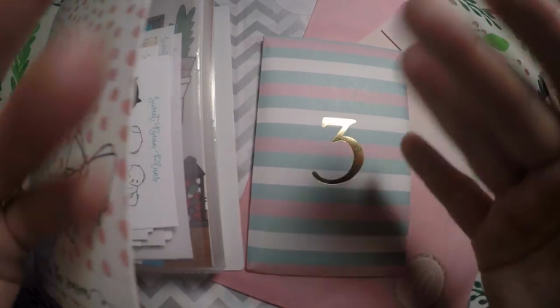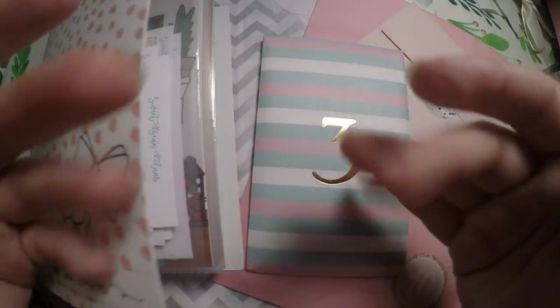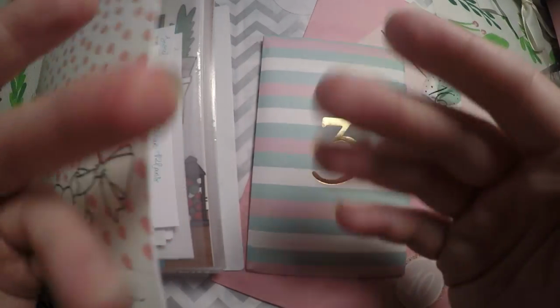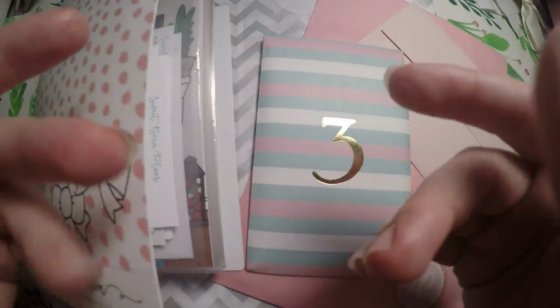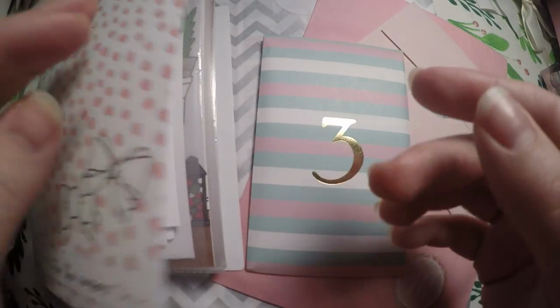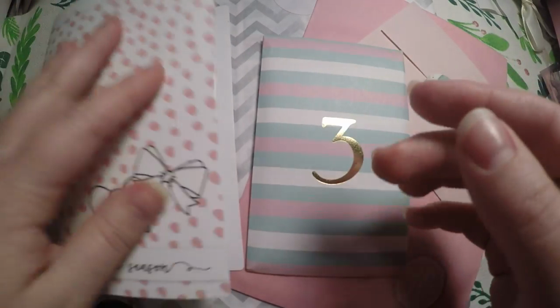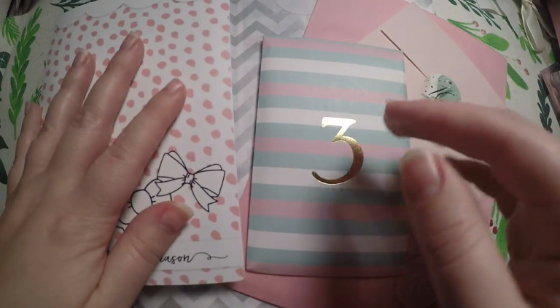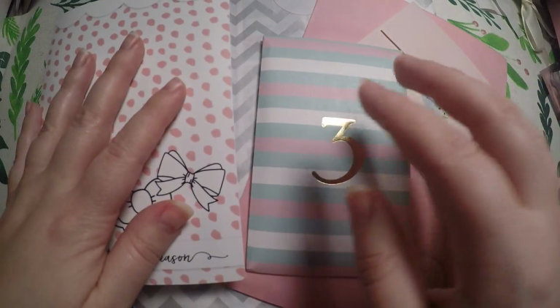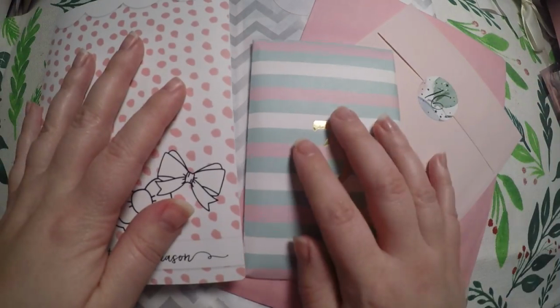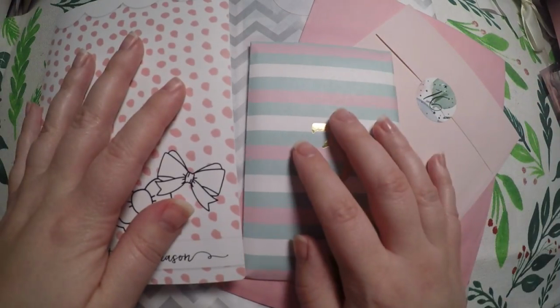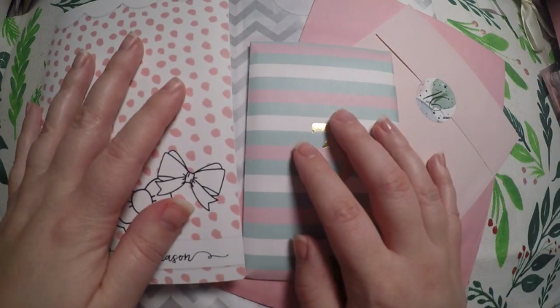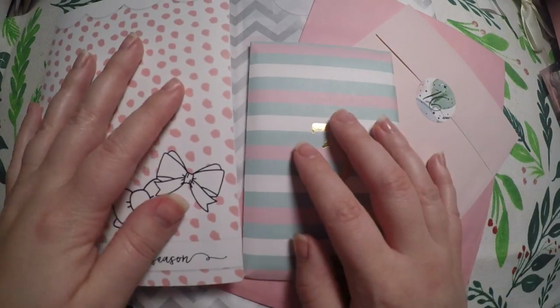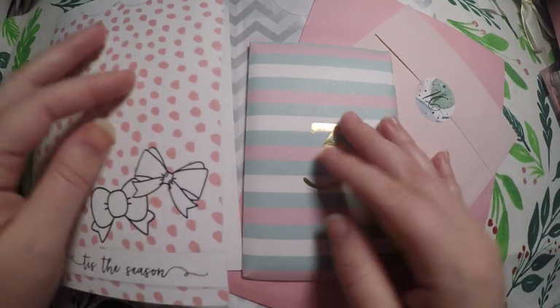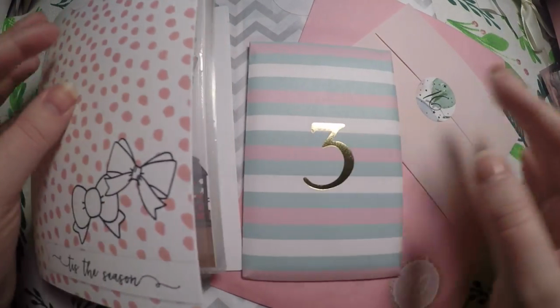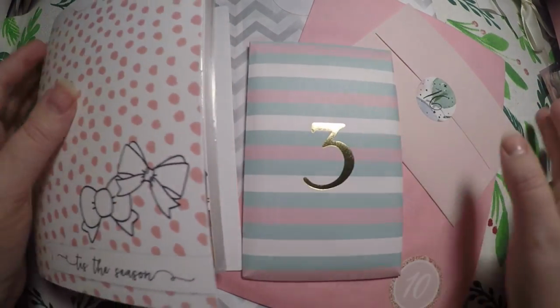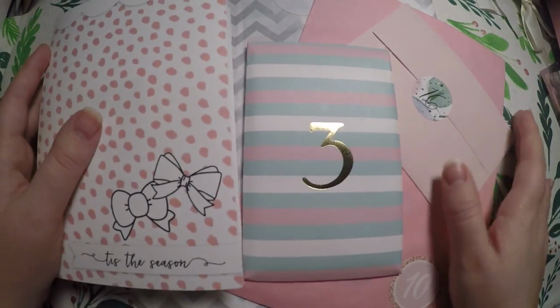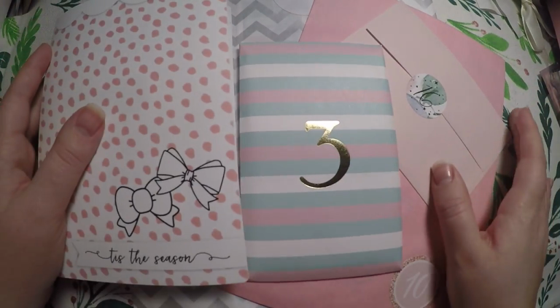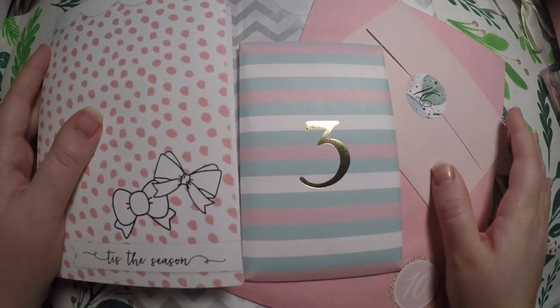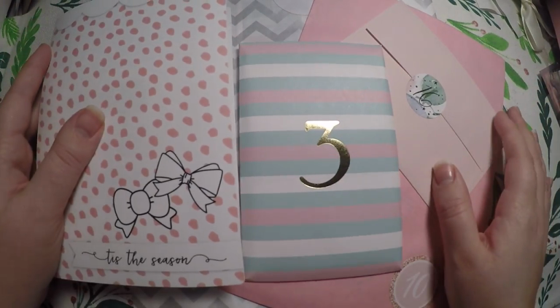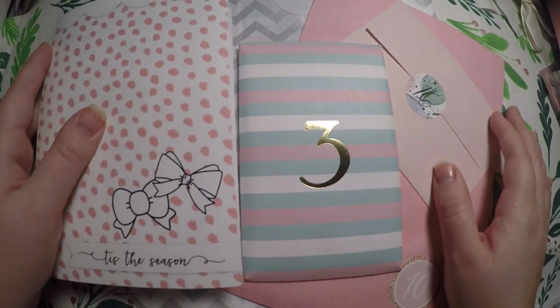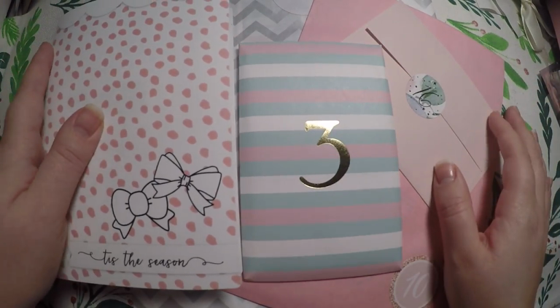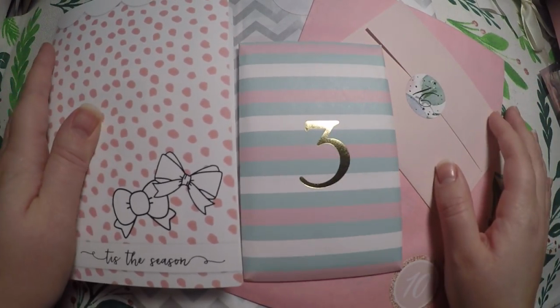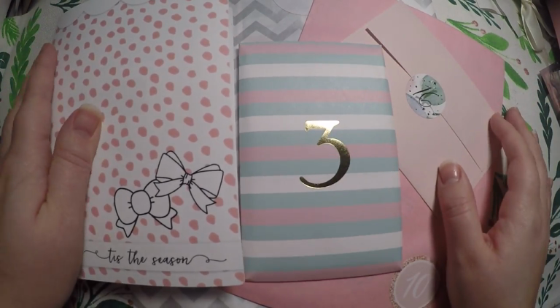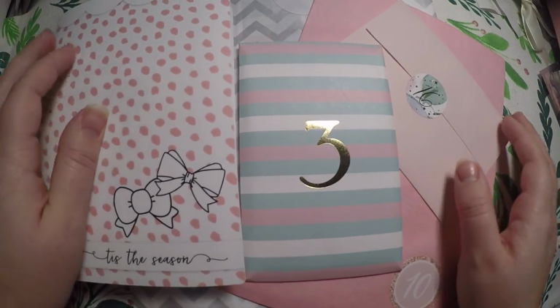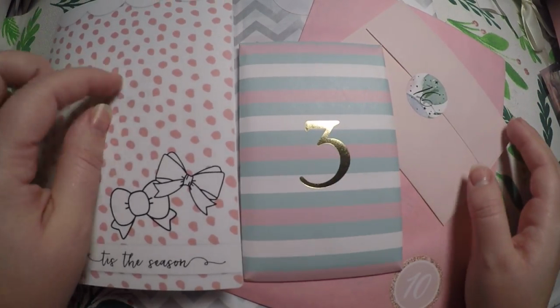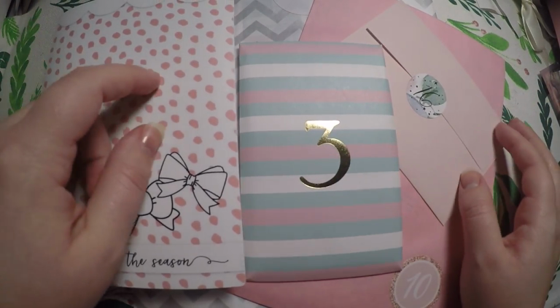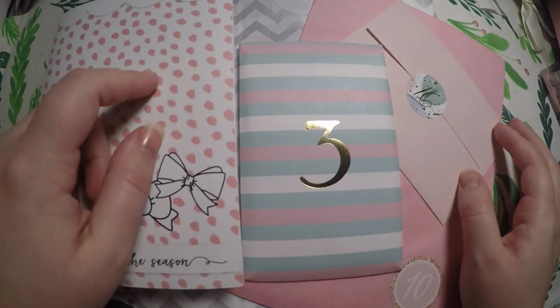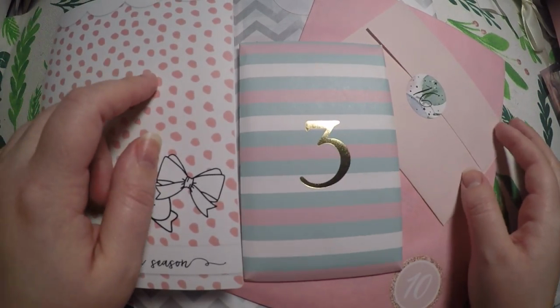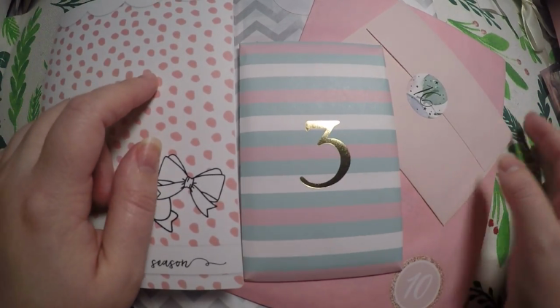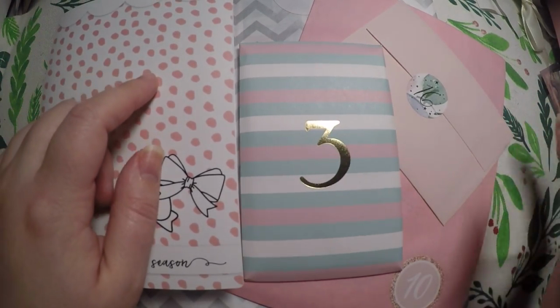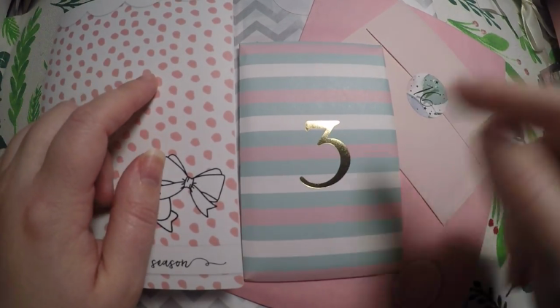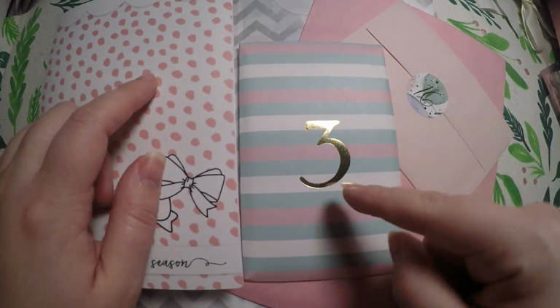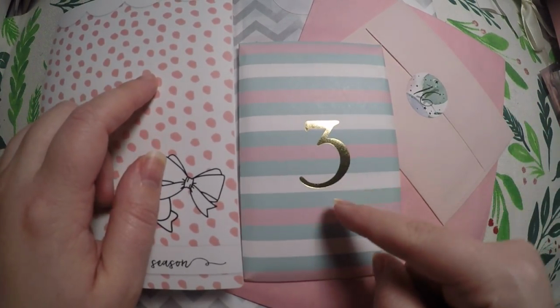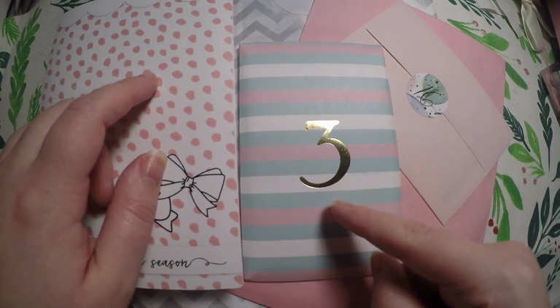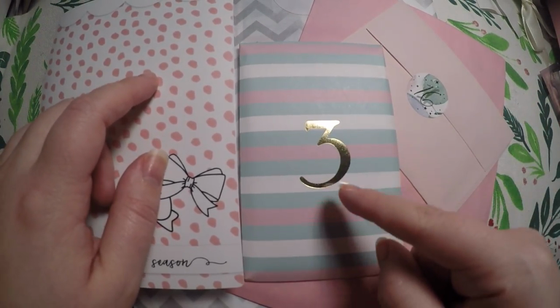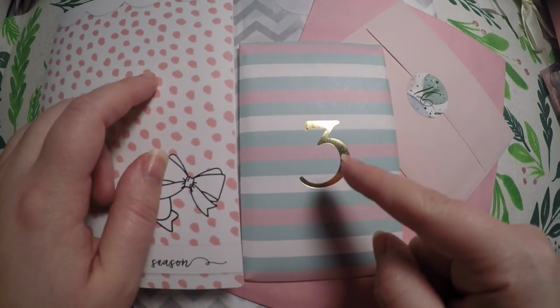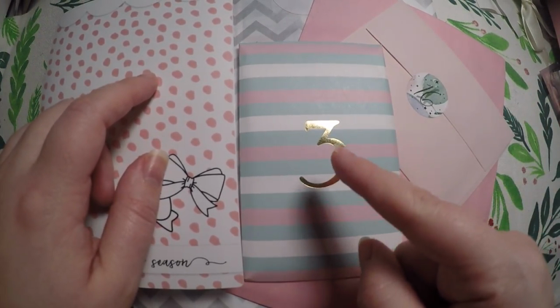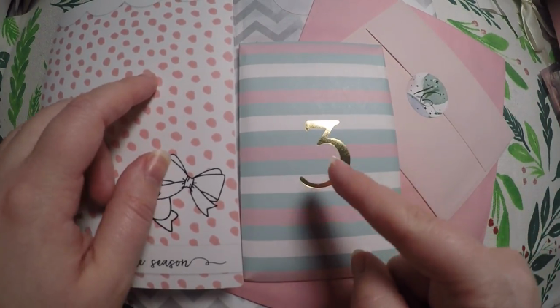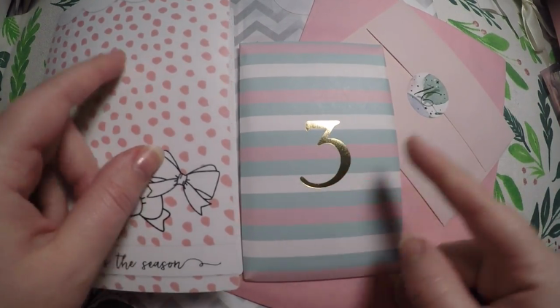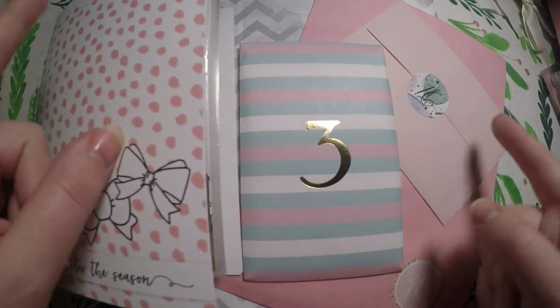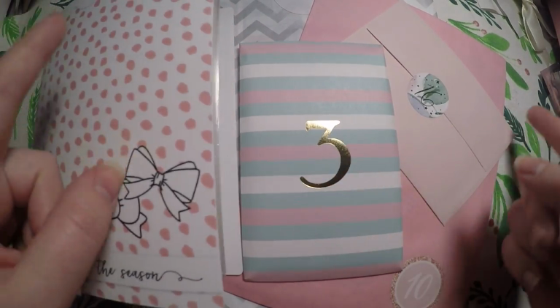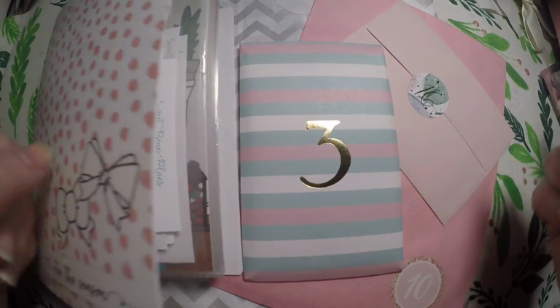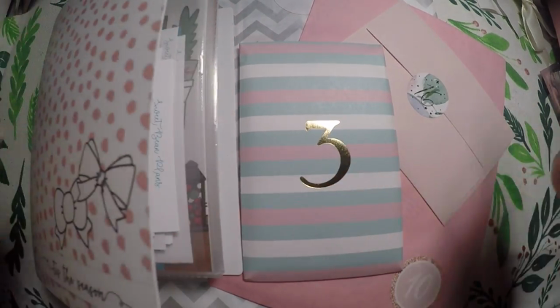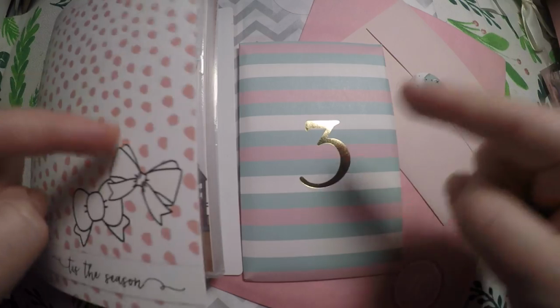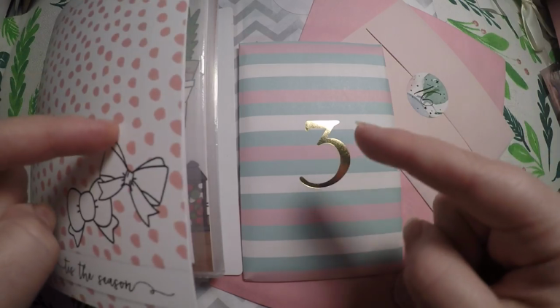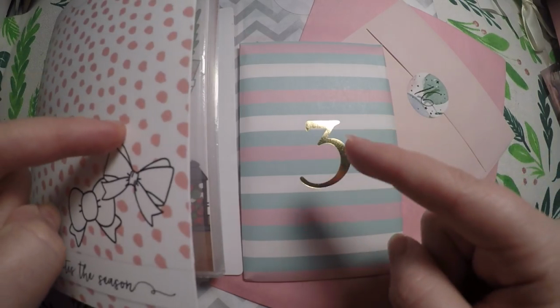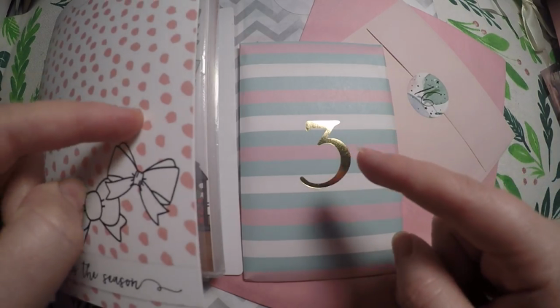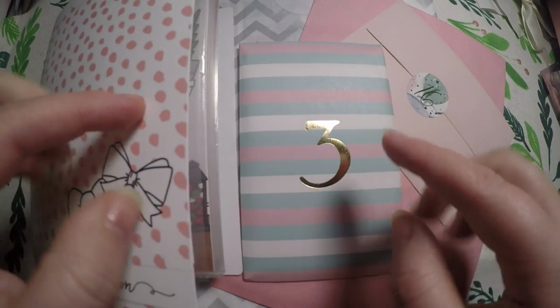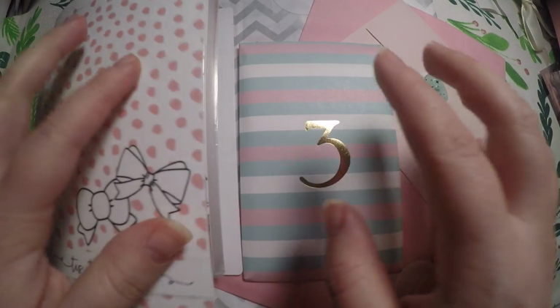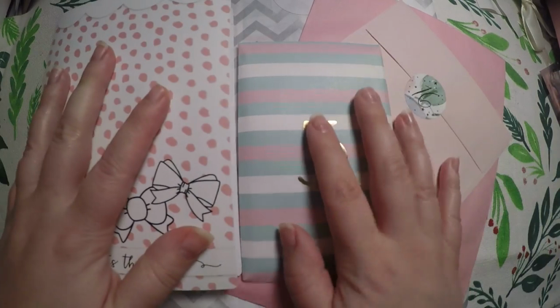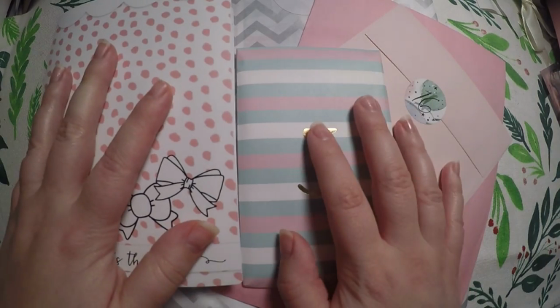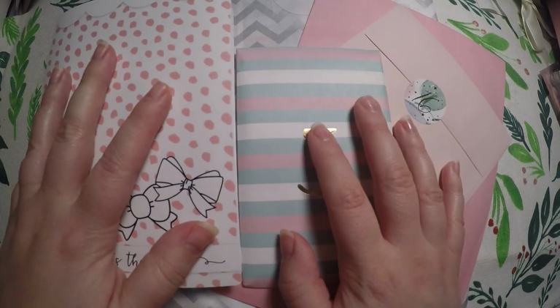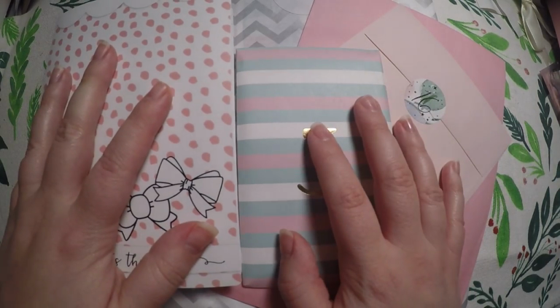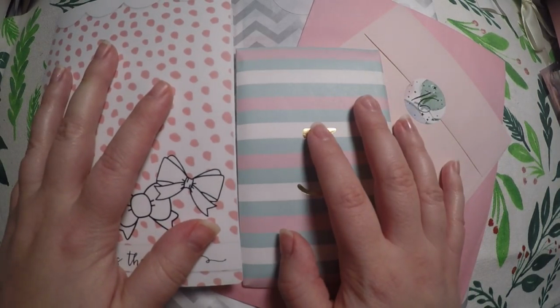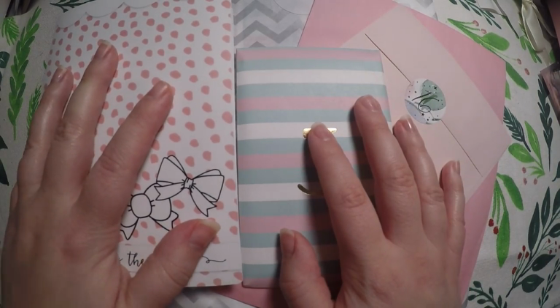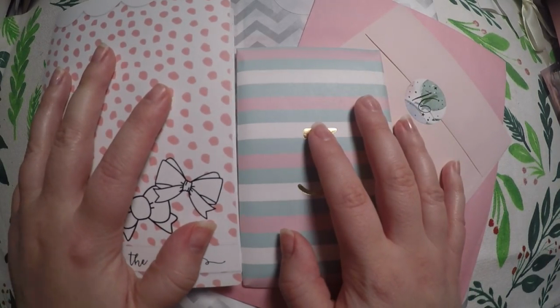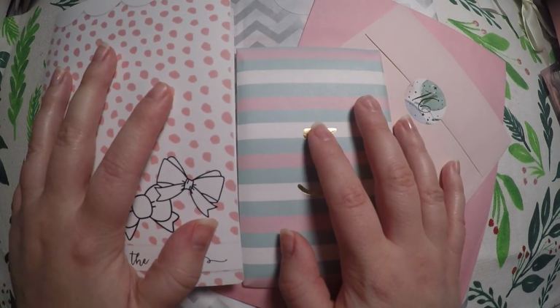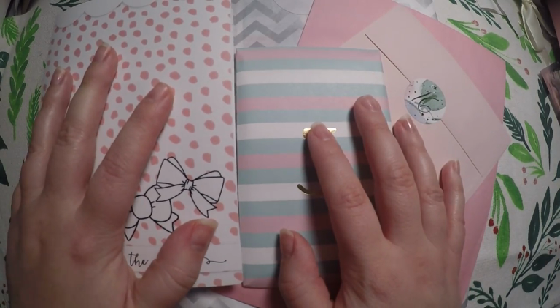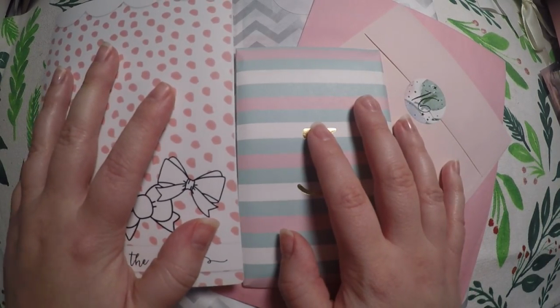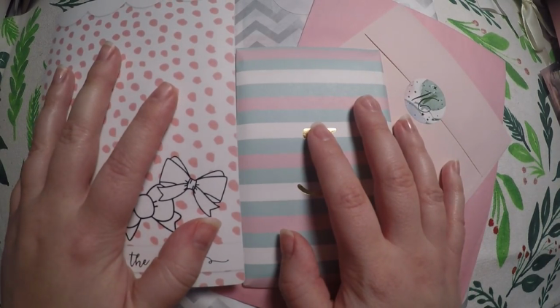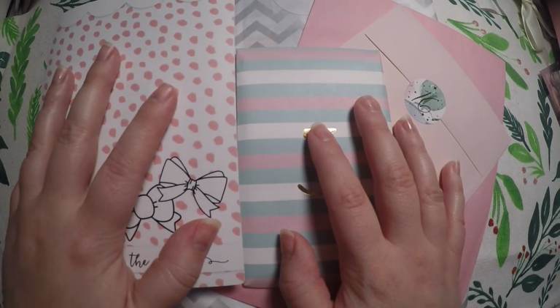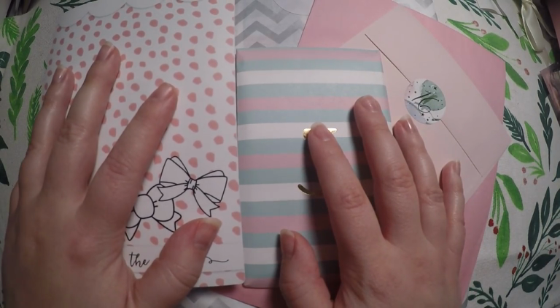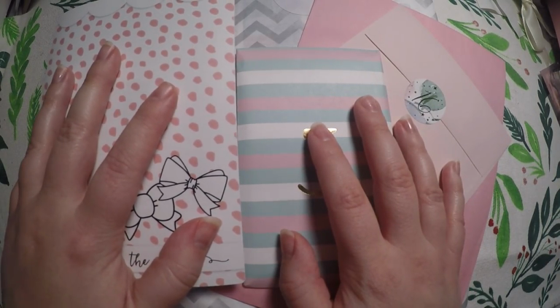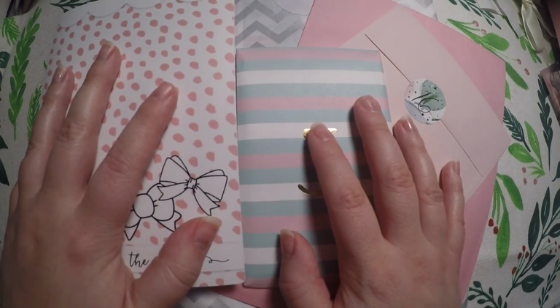Hi everyone! Thank you so much for checking out Crafty Little Rosebud here on YouTube. It is day 3 of our 12 days of Christmas.